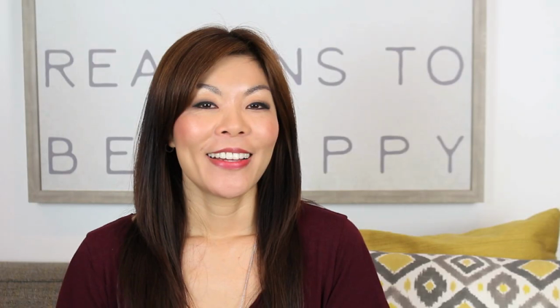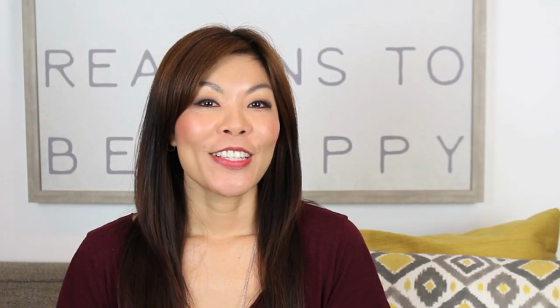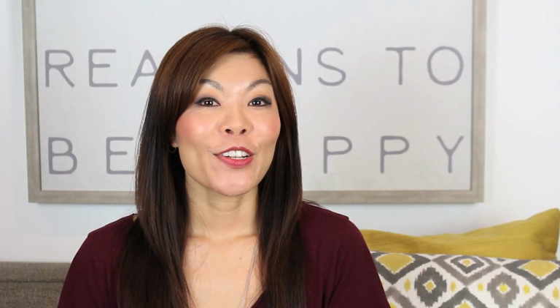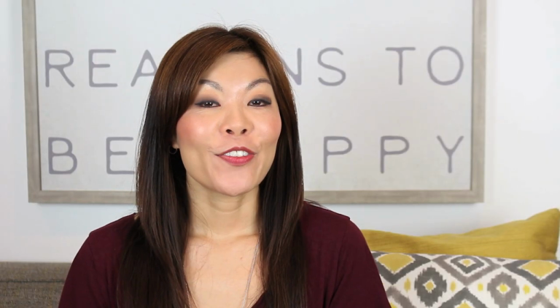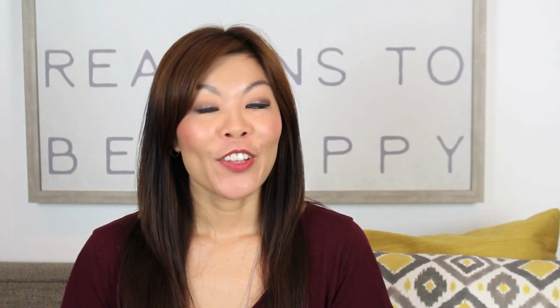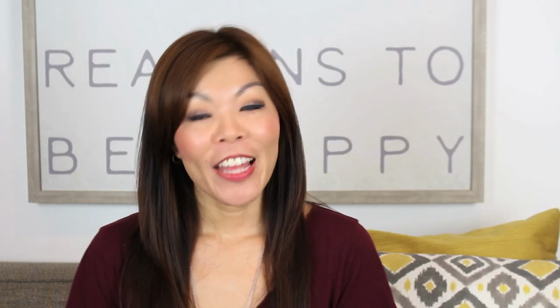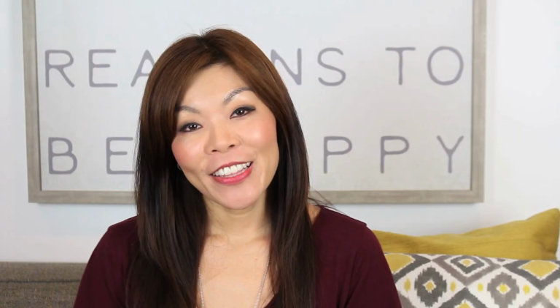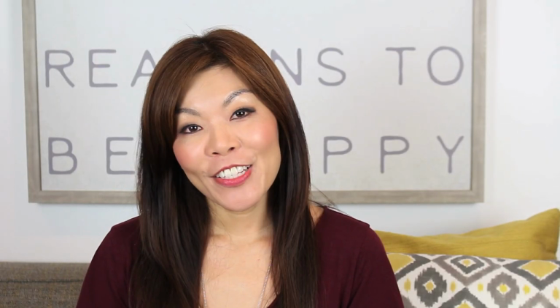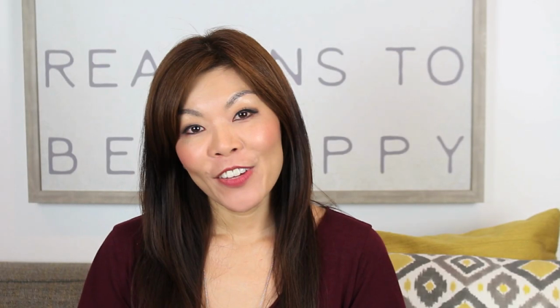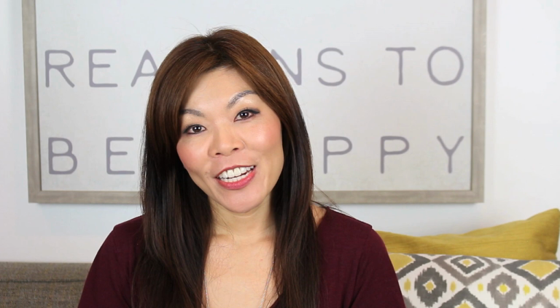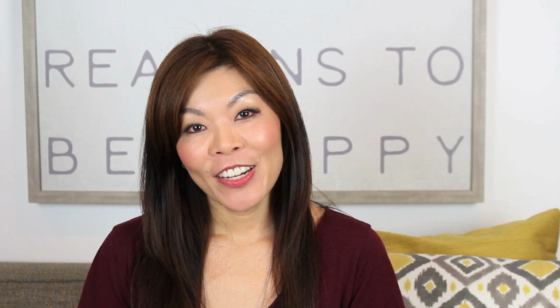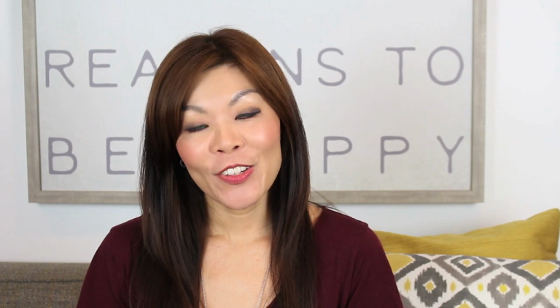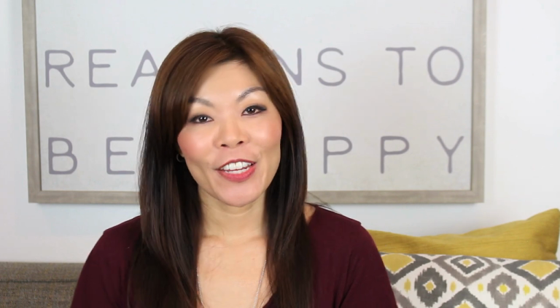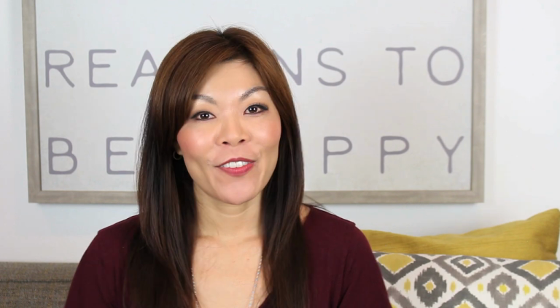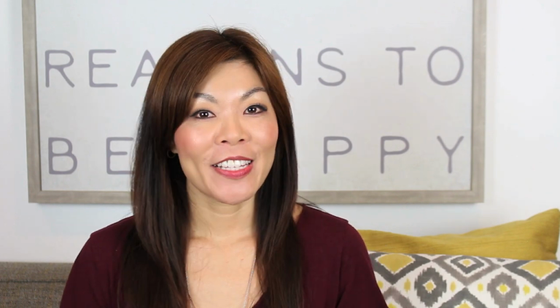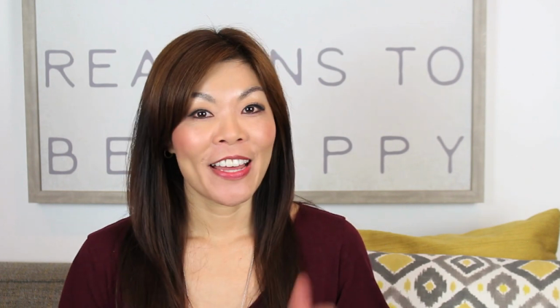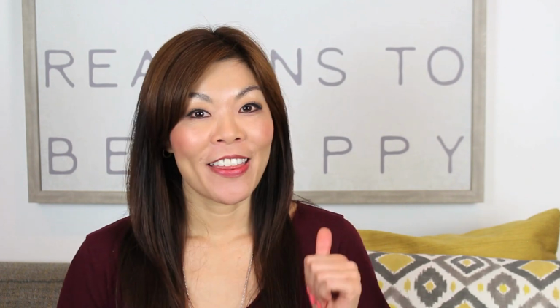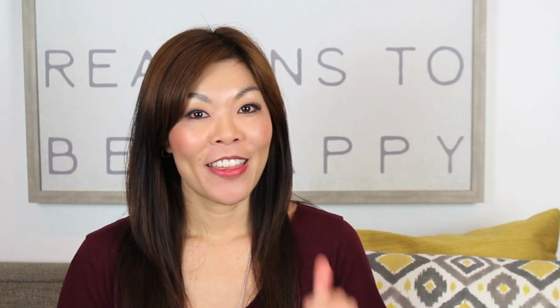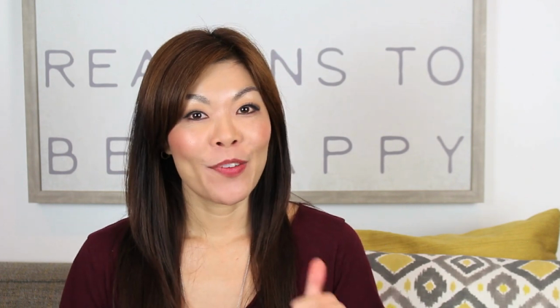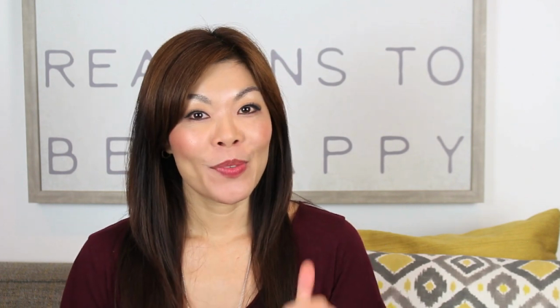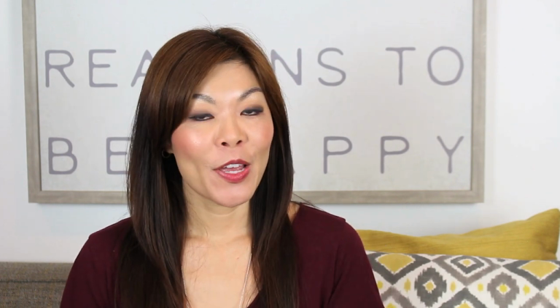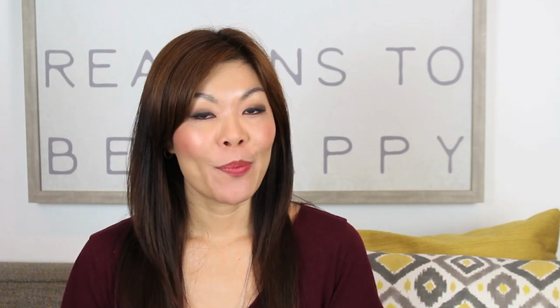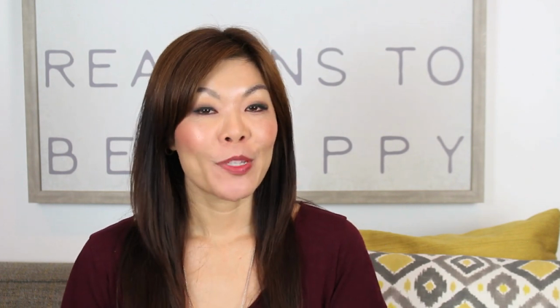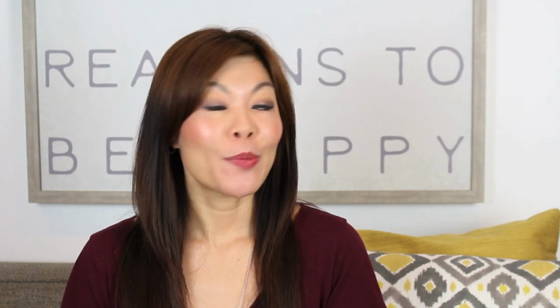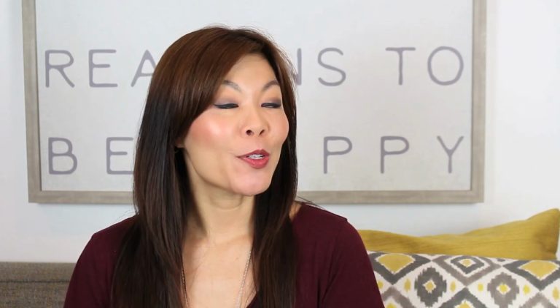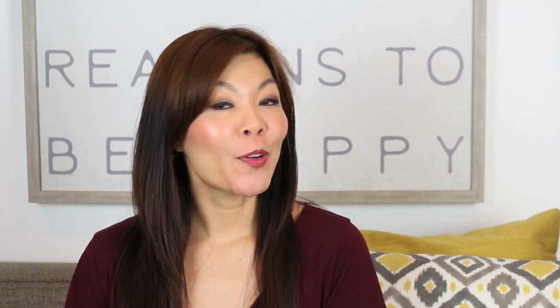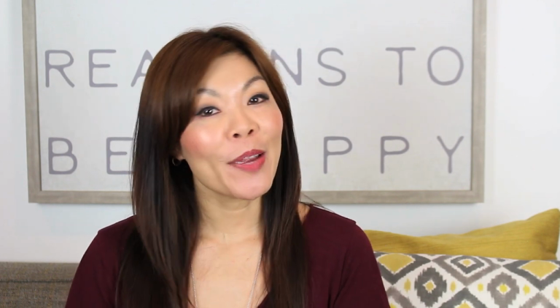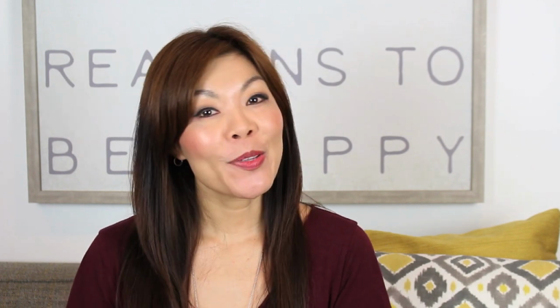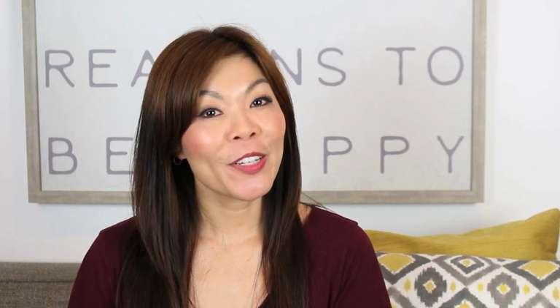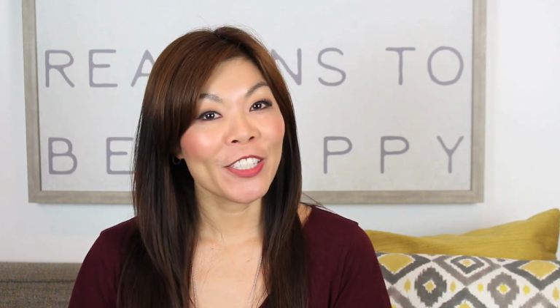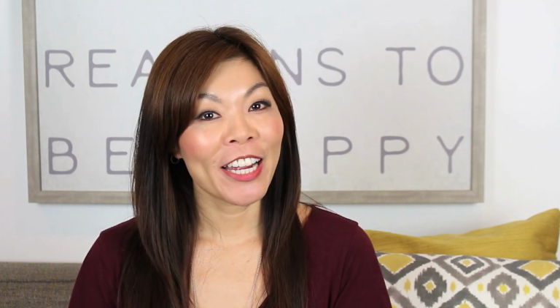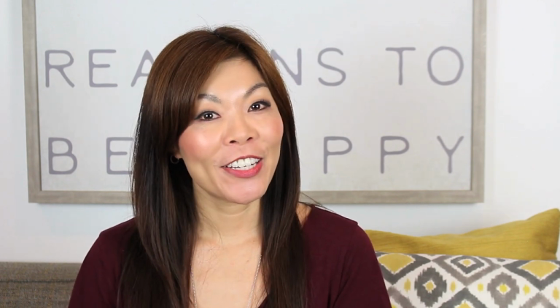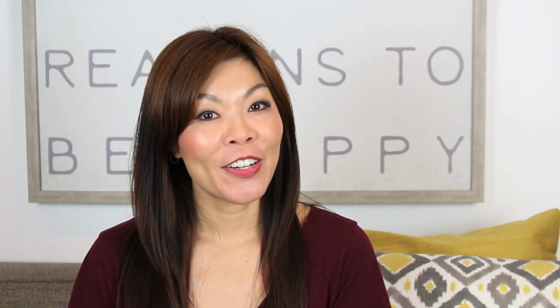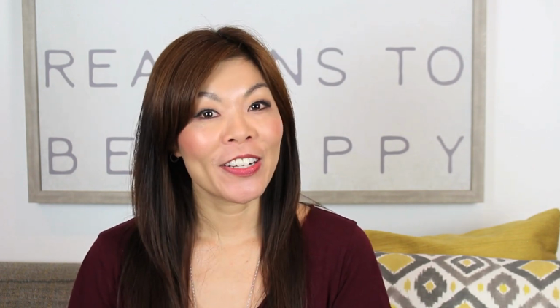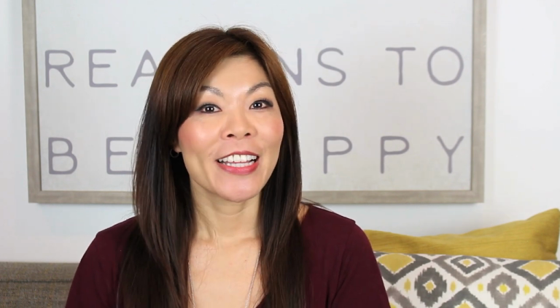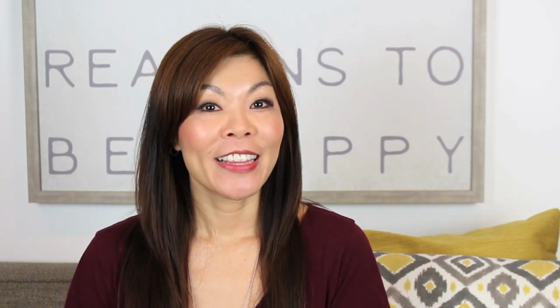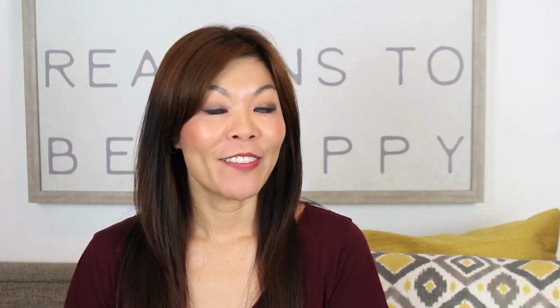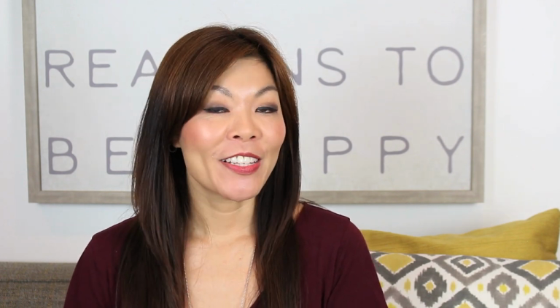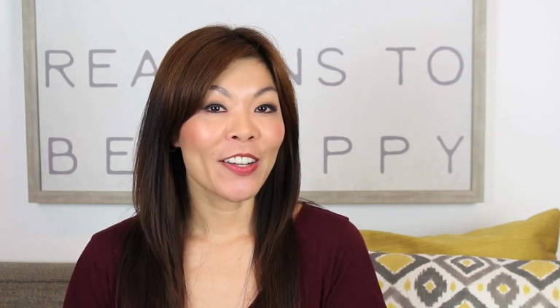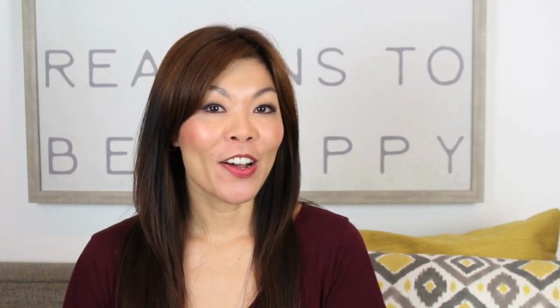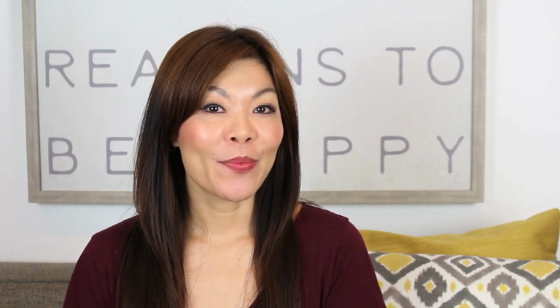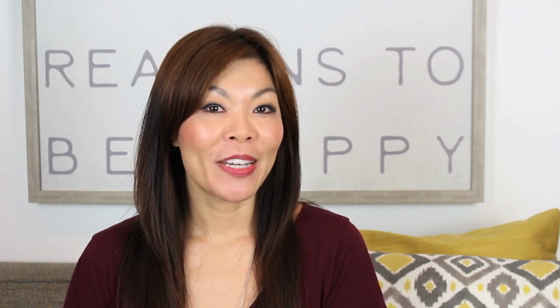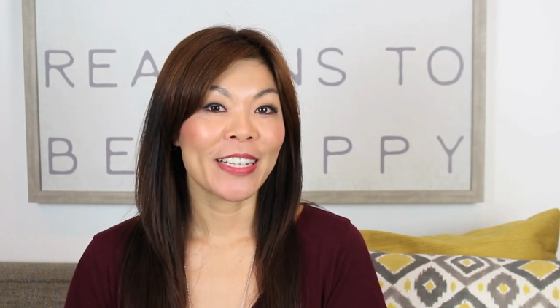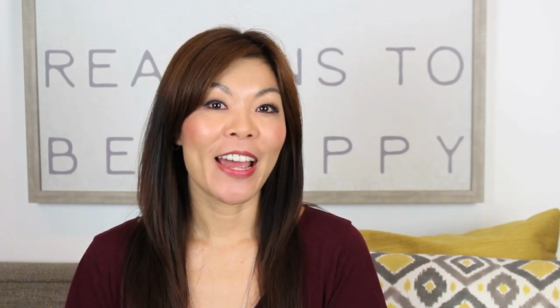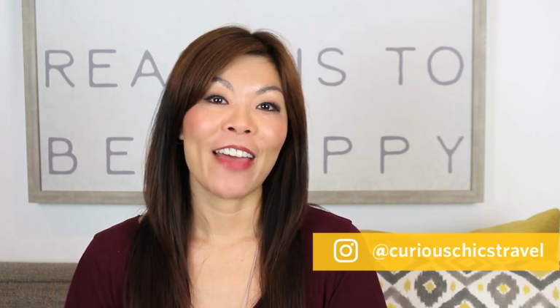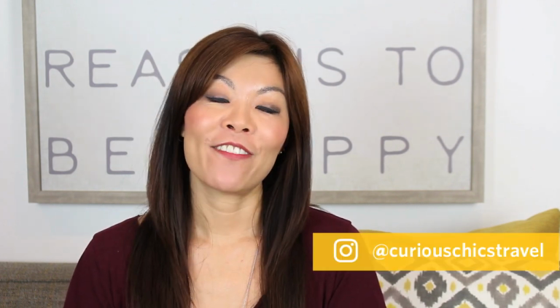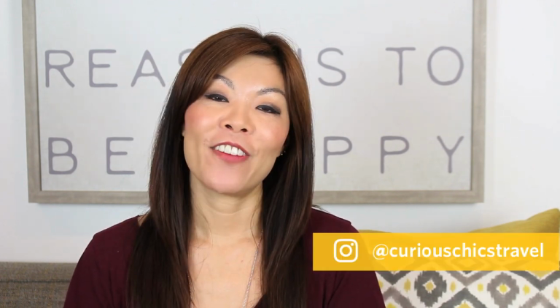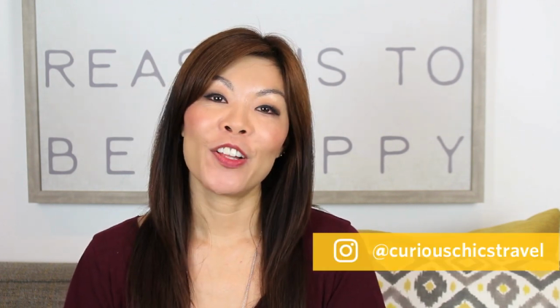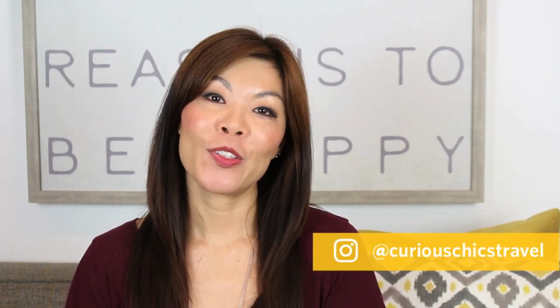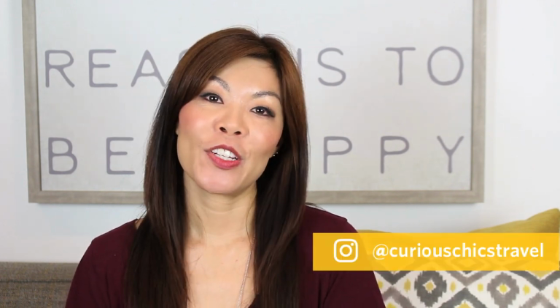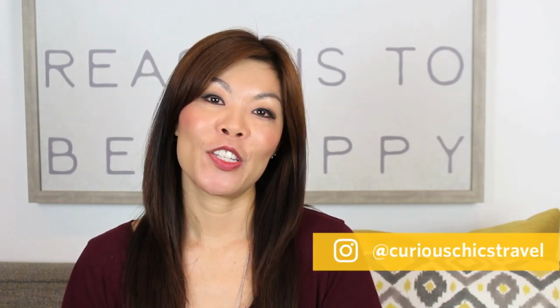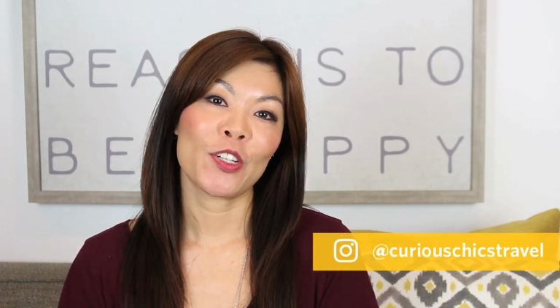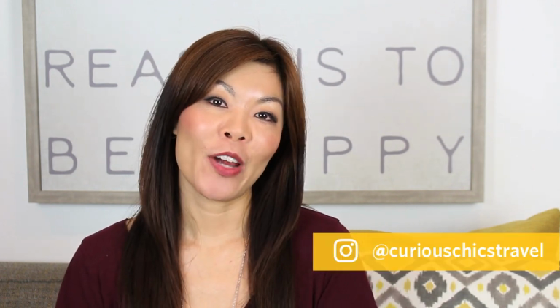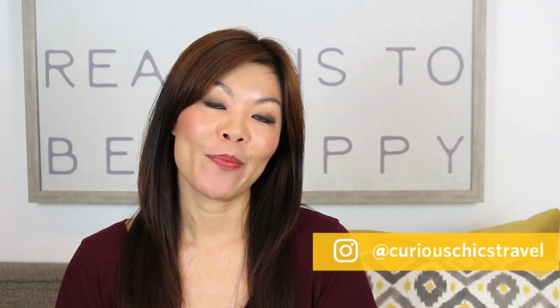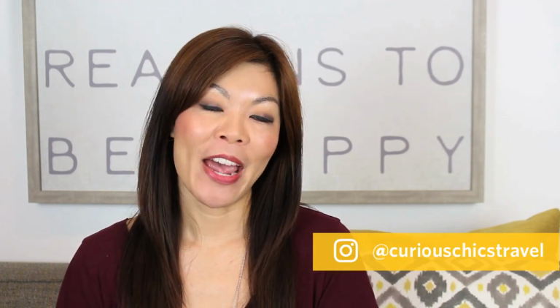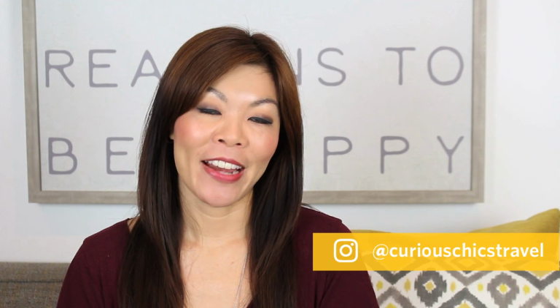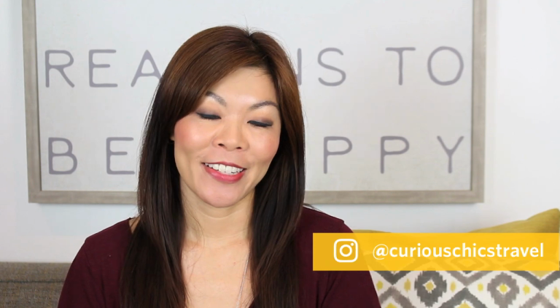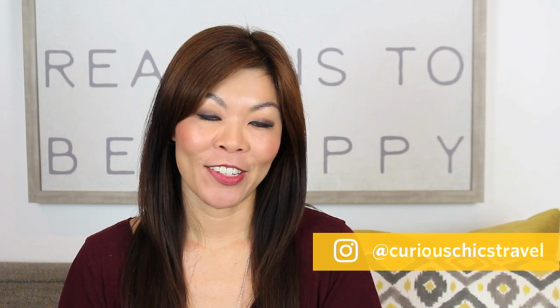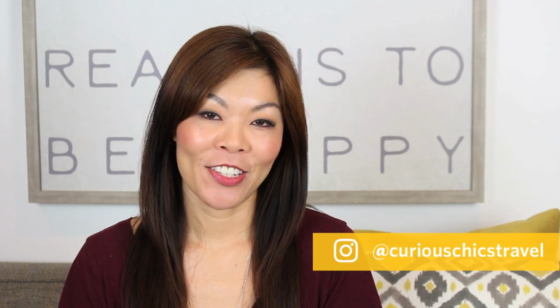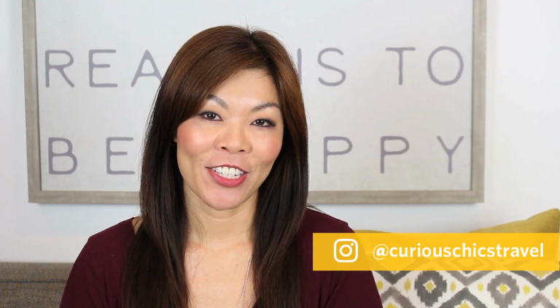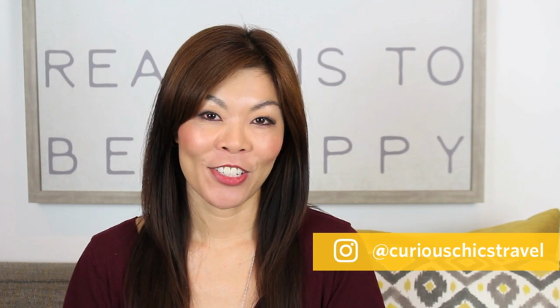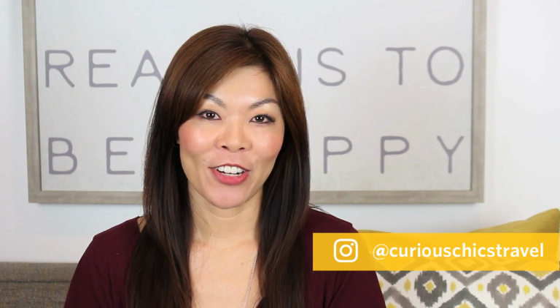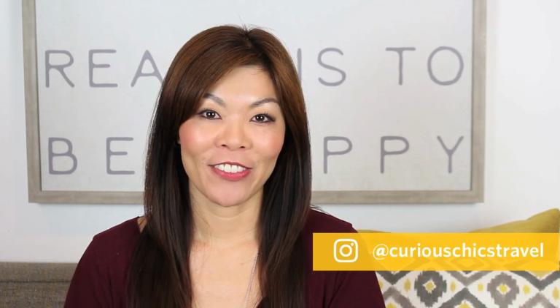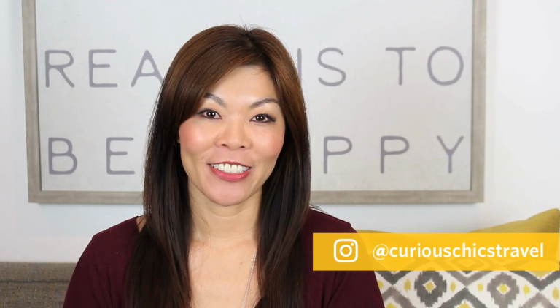If you like this video, give us a thumbs up, subscribe to our channel, leave us a comment, and follow us on Instagram at CuriousChicksTravel.